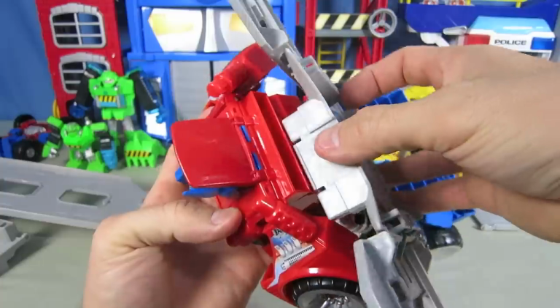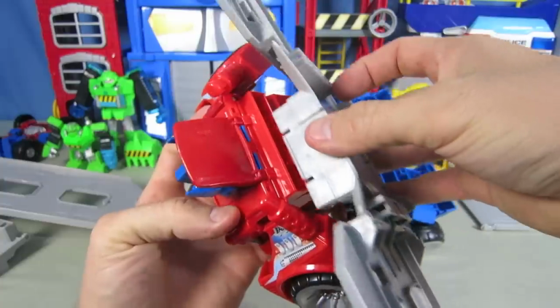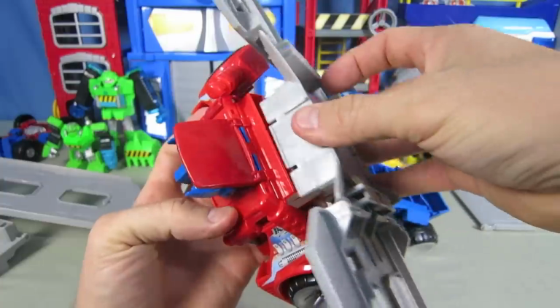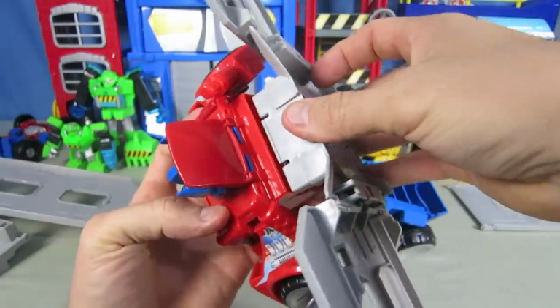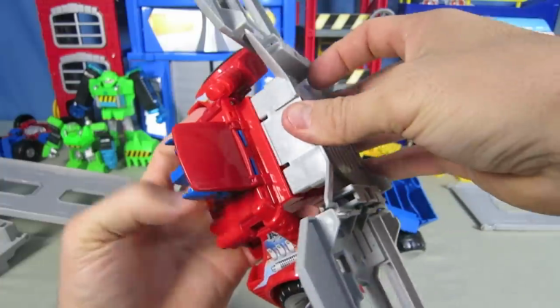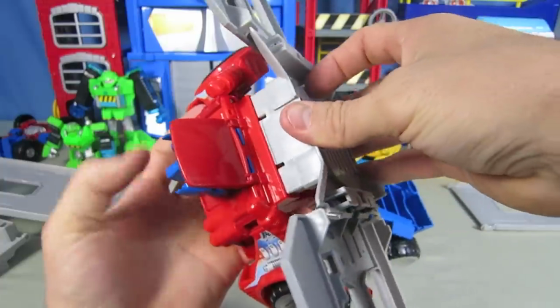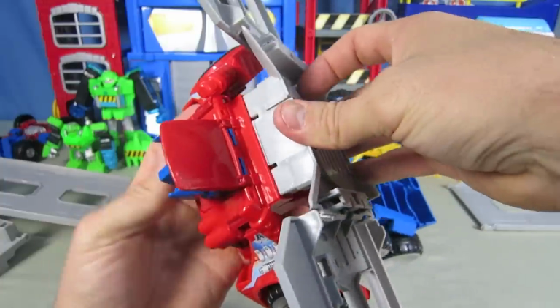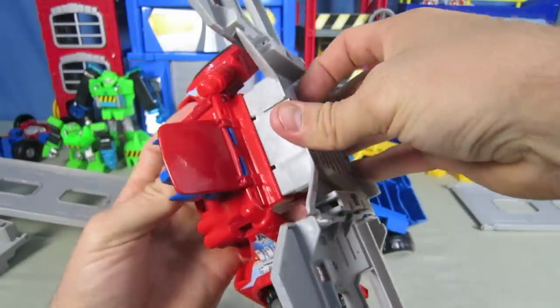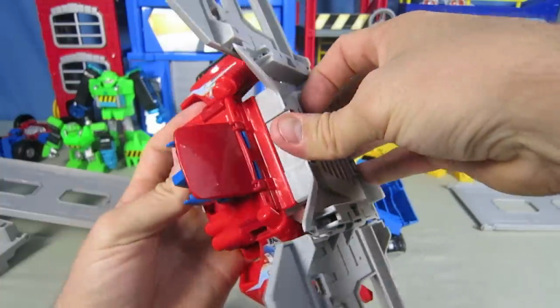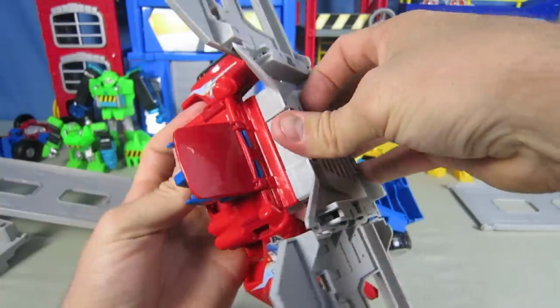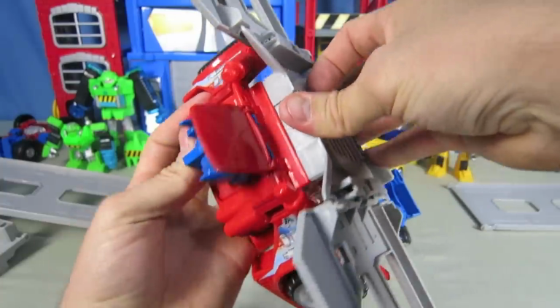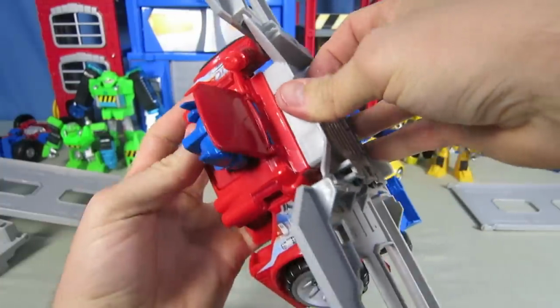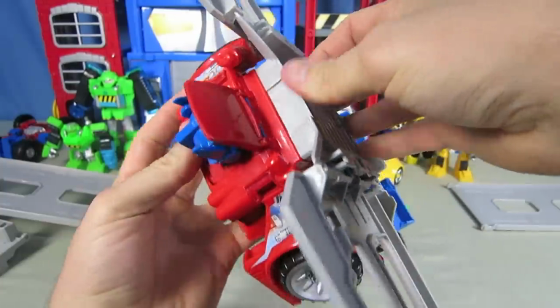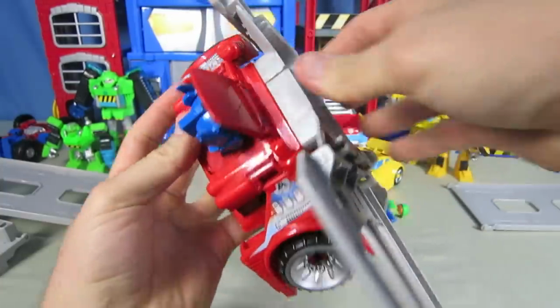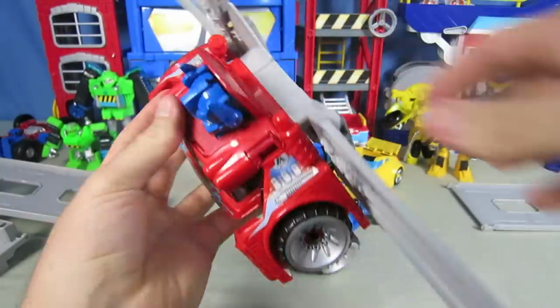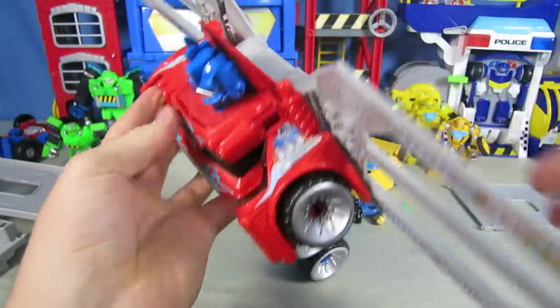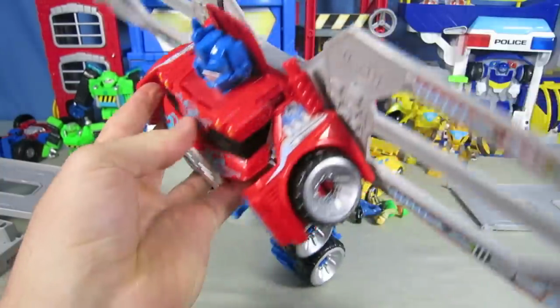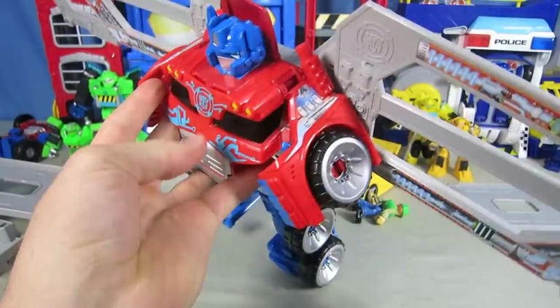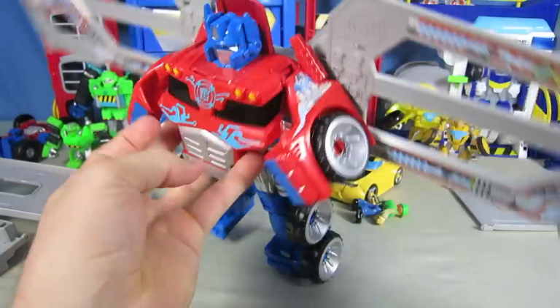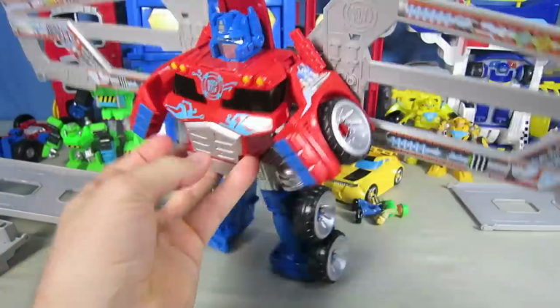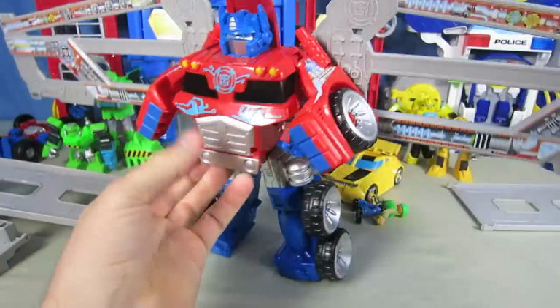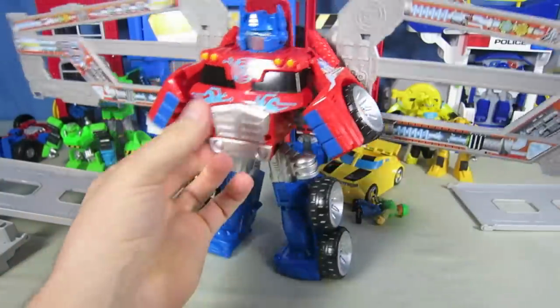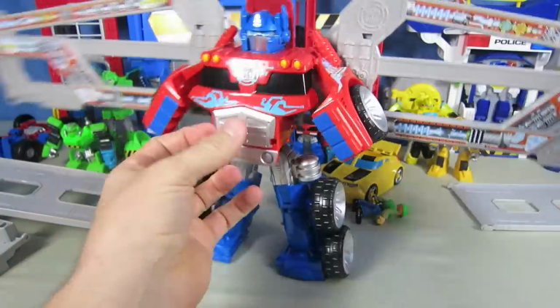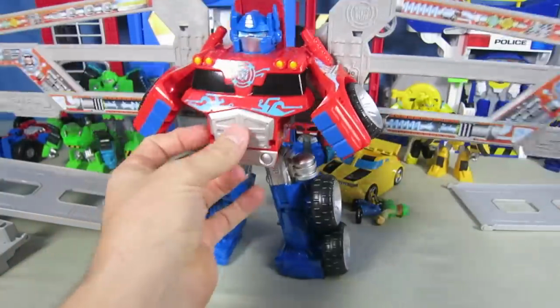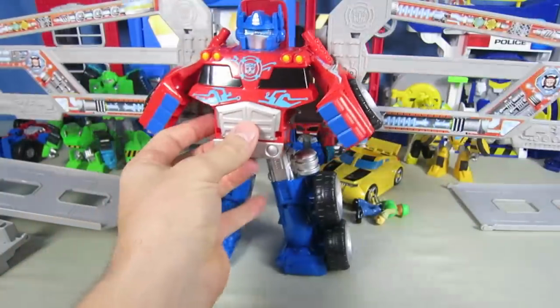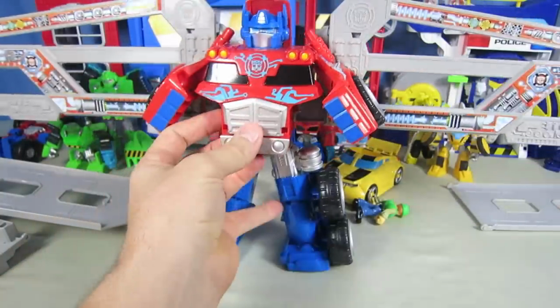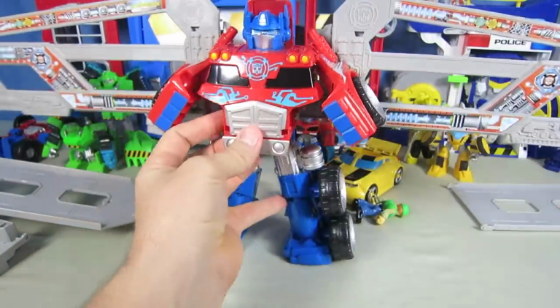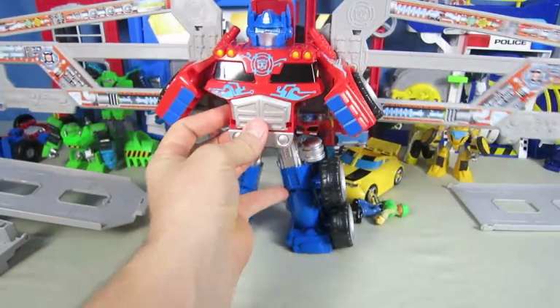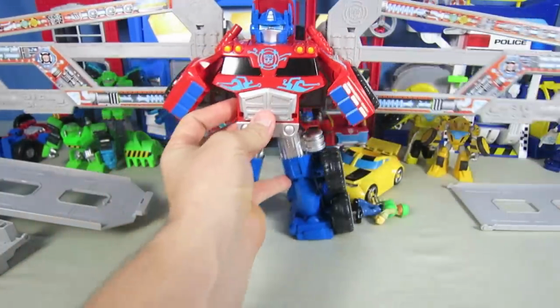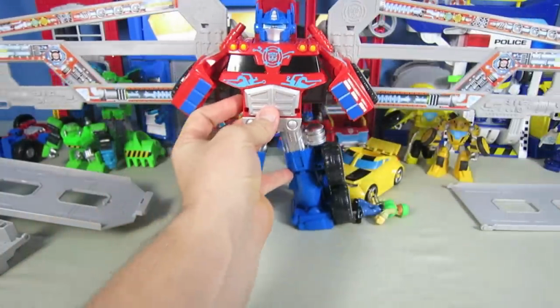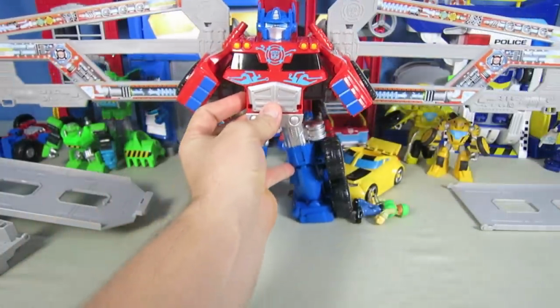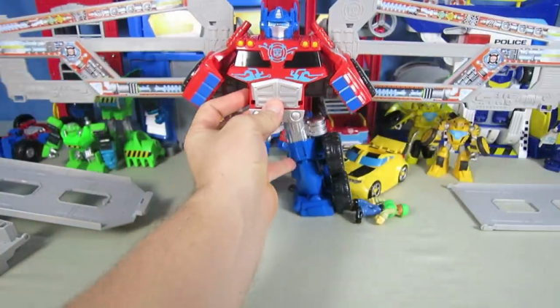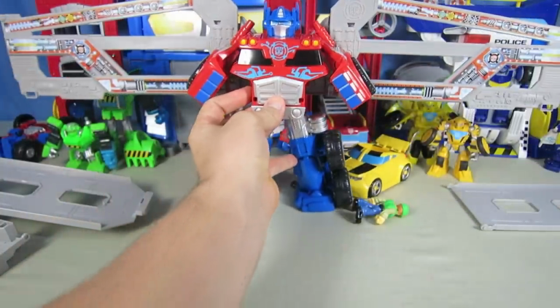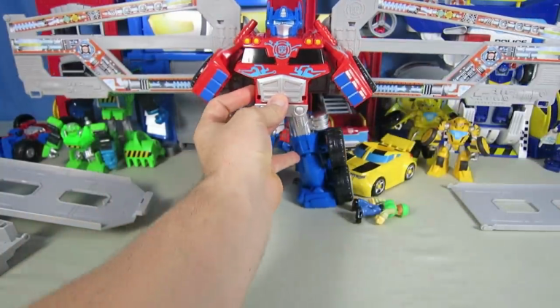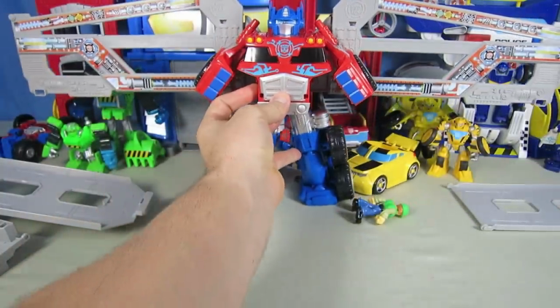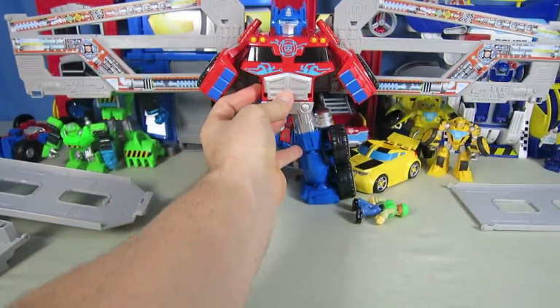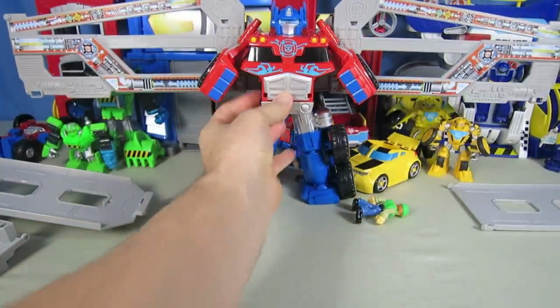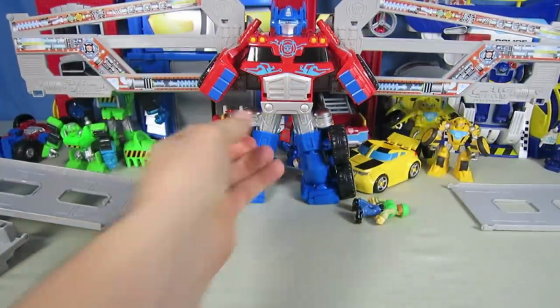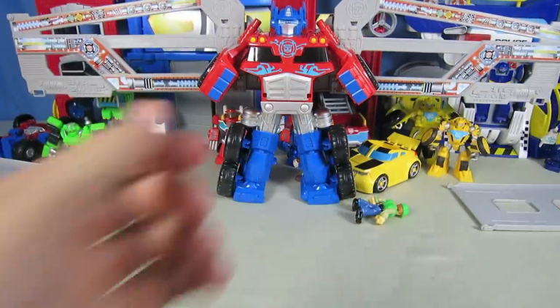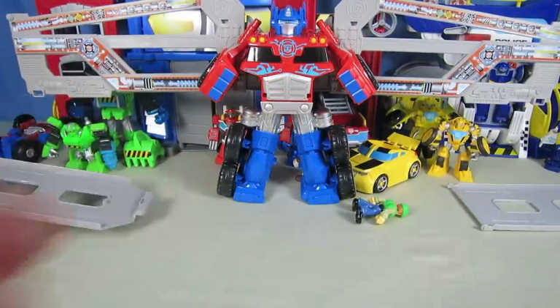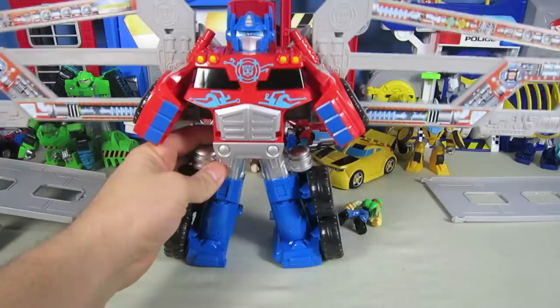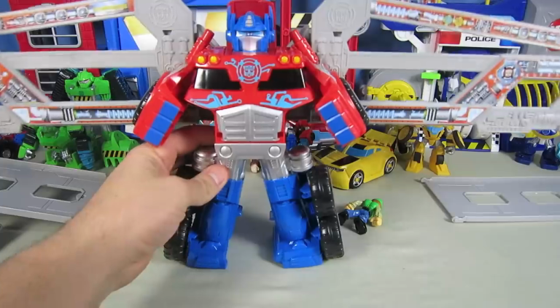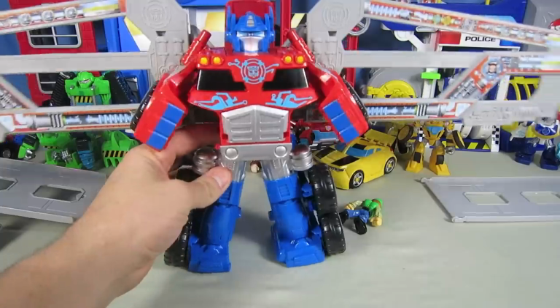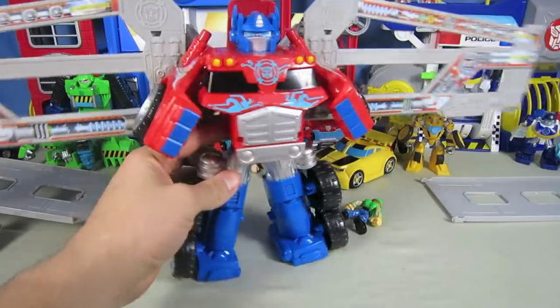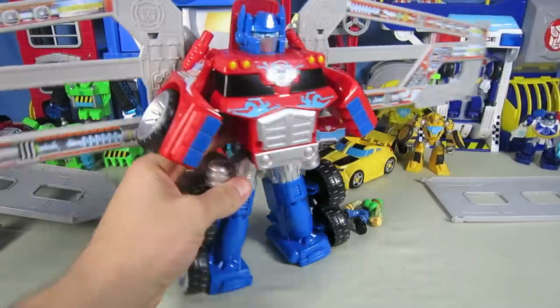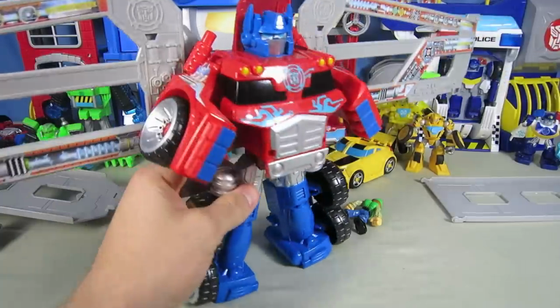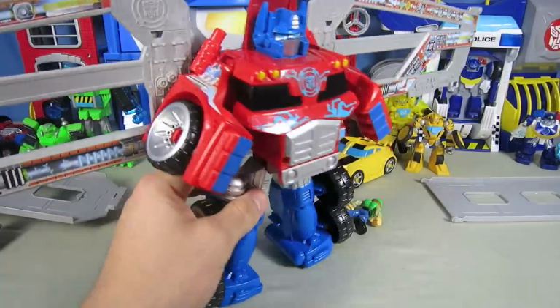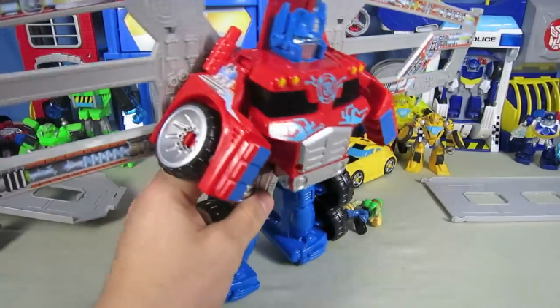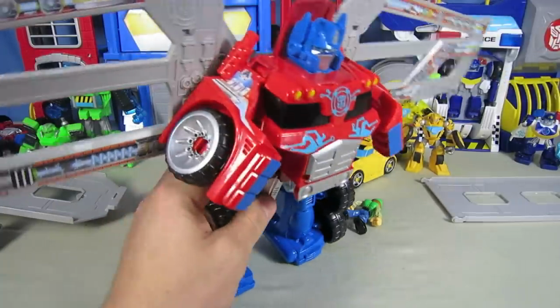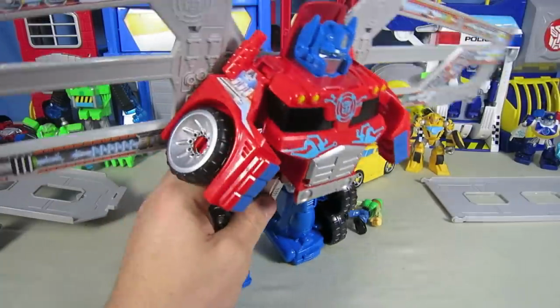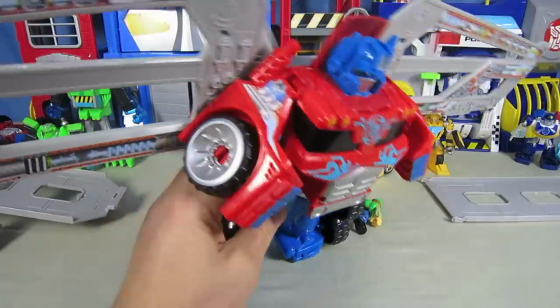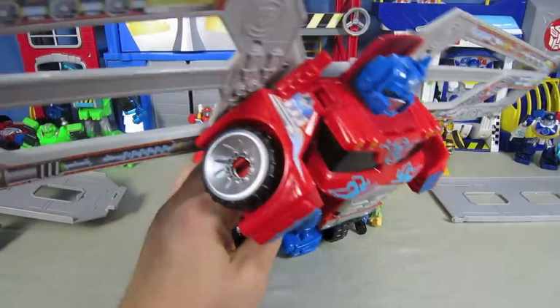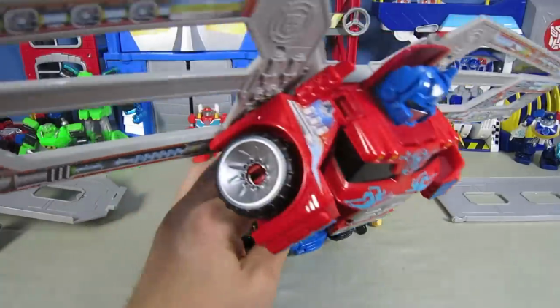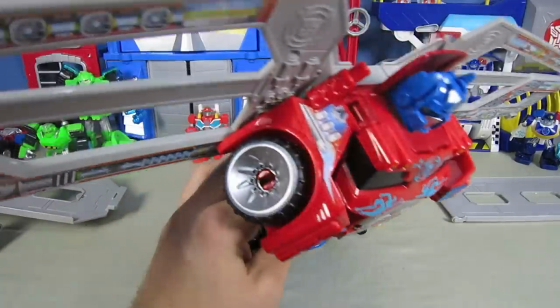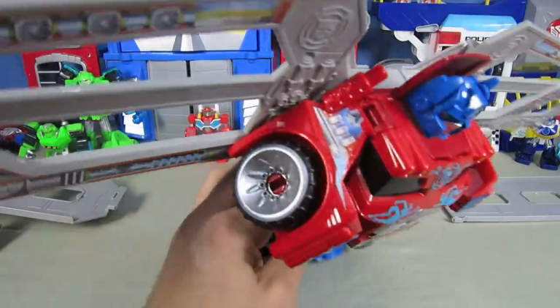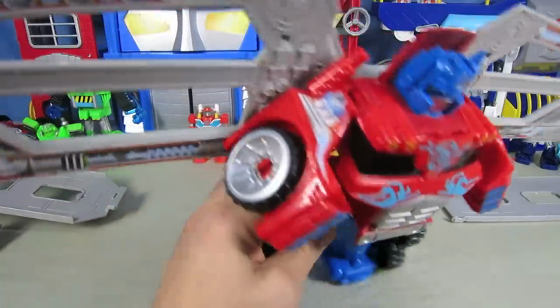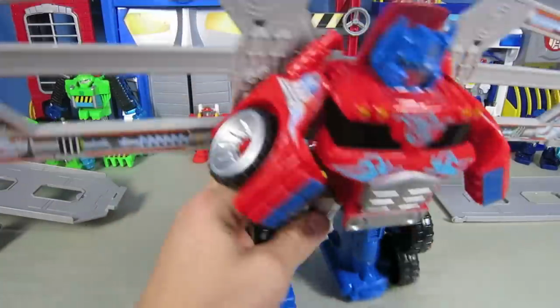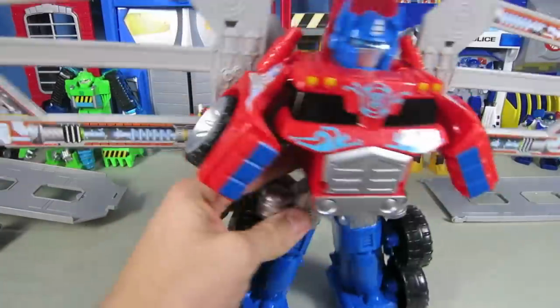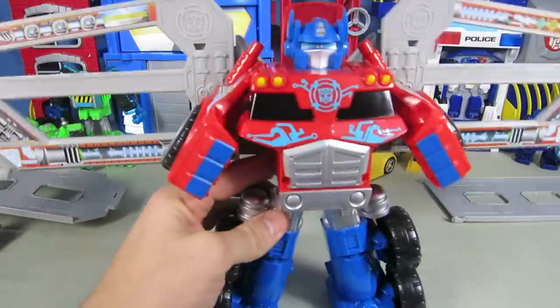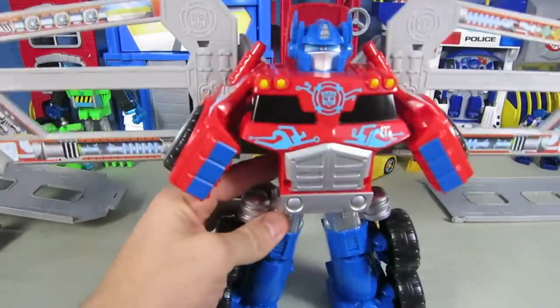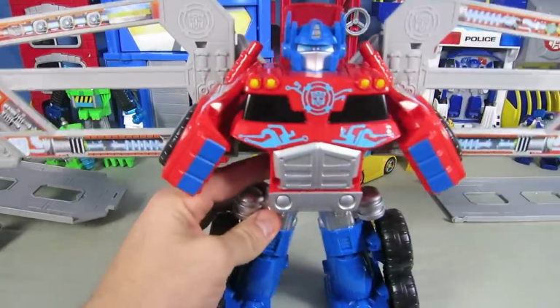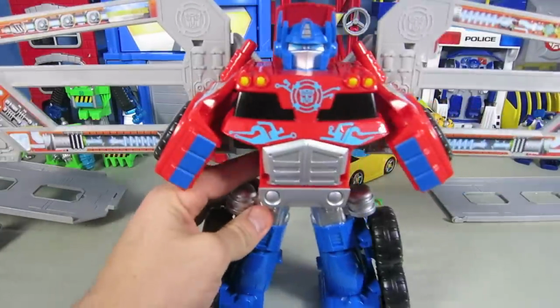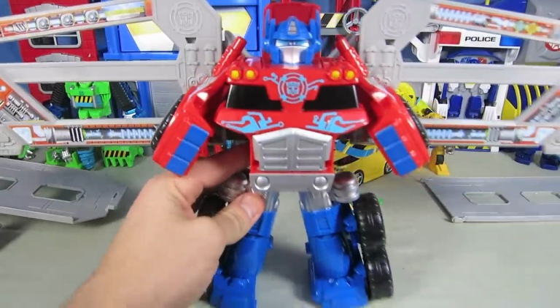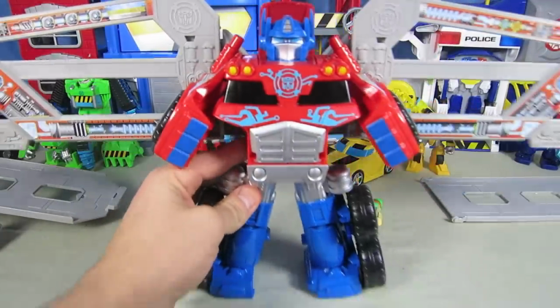And then you can attach the wings to Optimus Prime's back. Okay Optimus, it's time to fly.